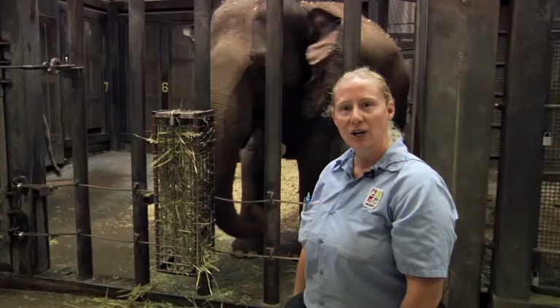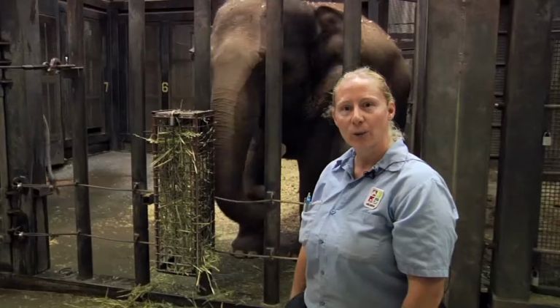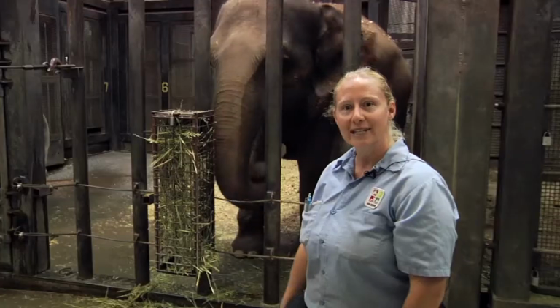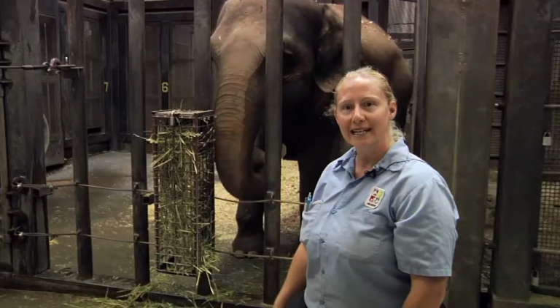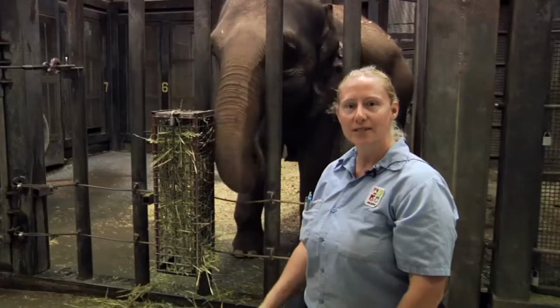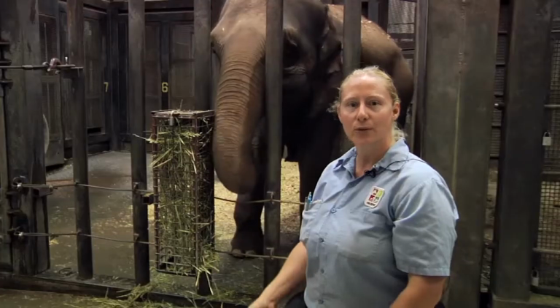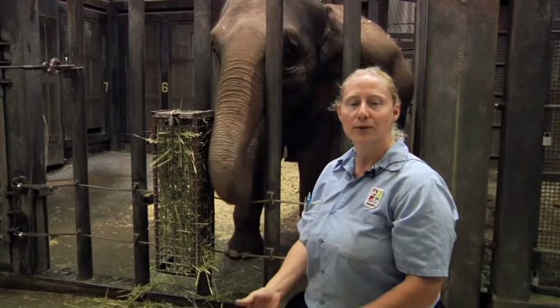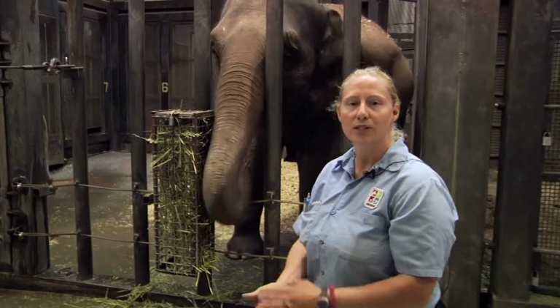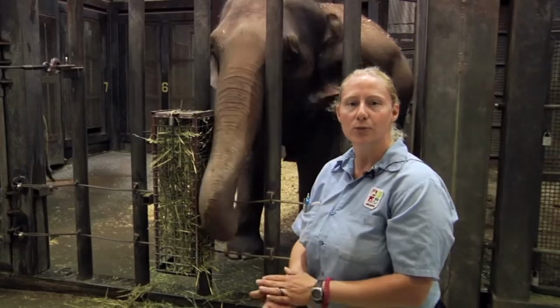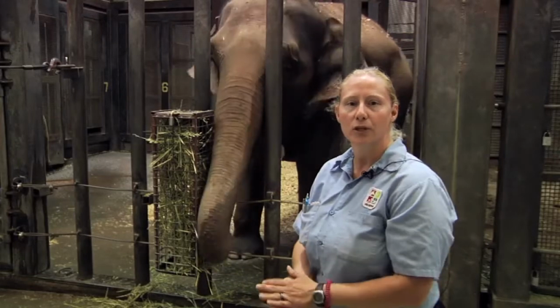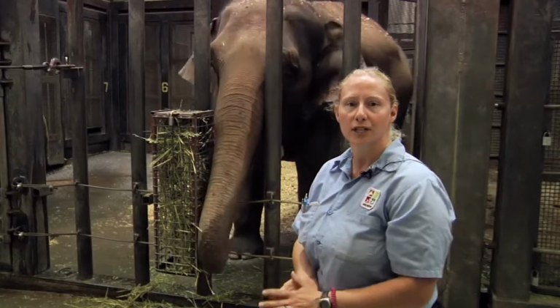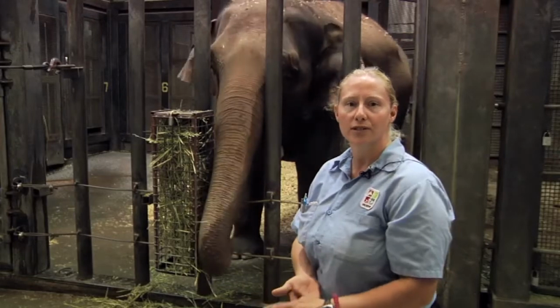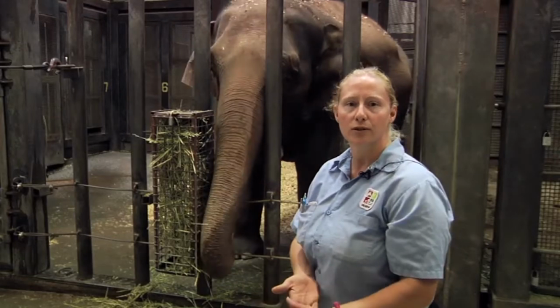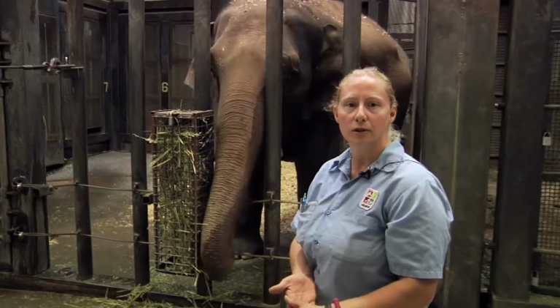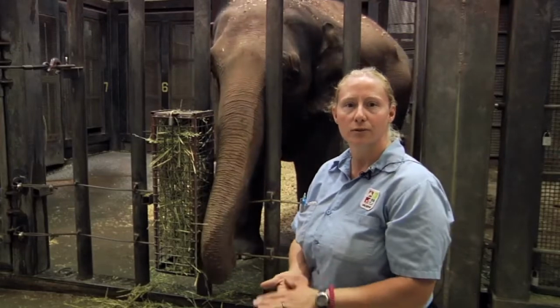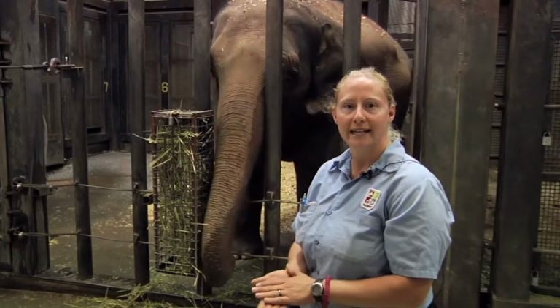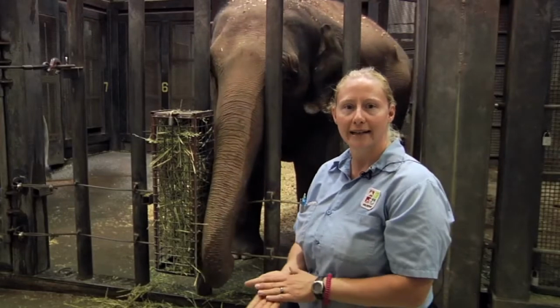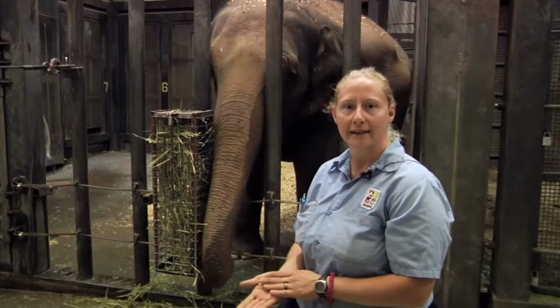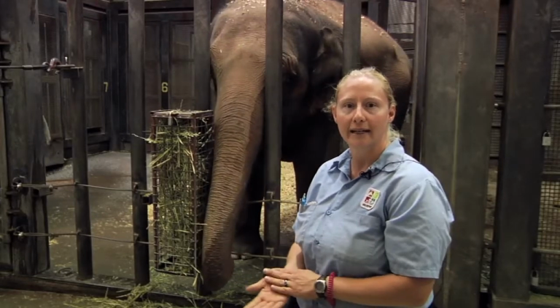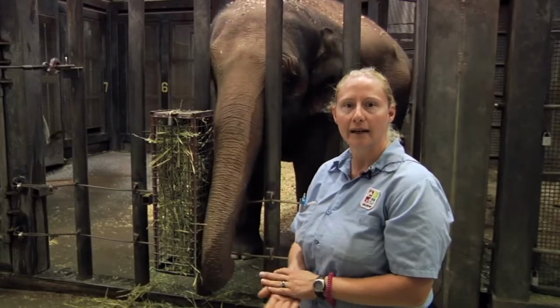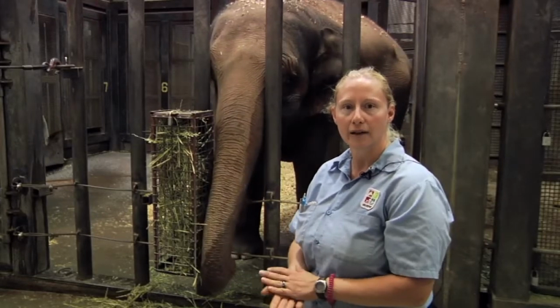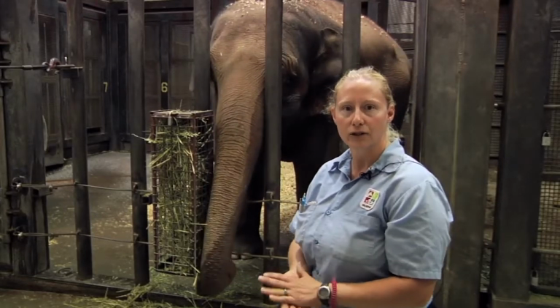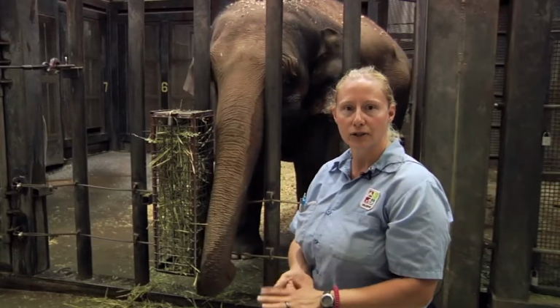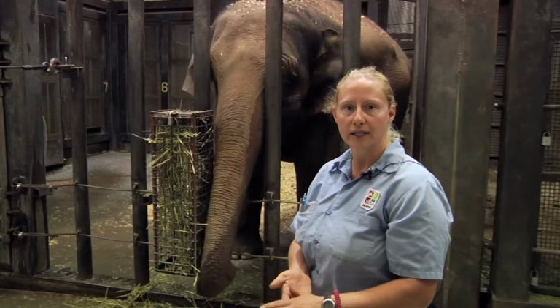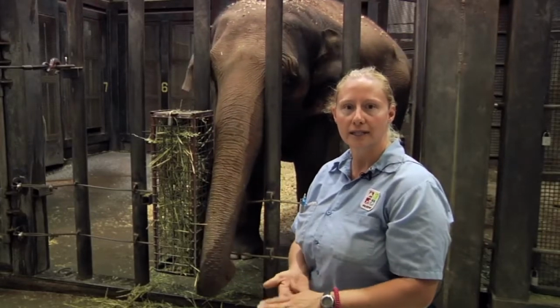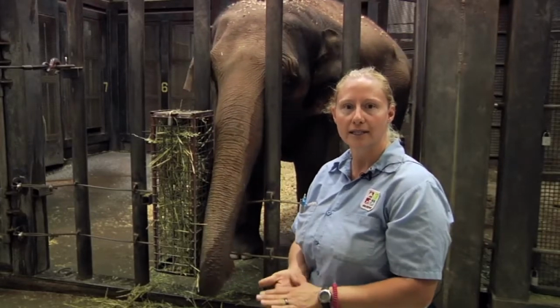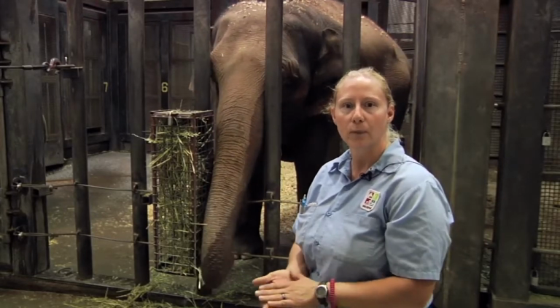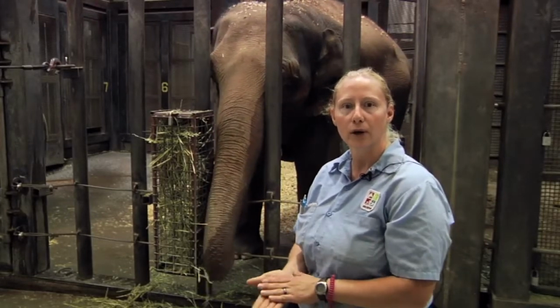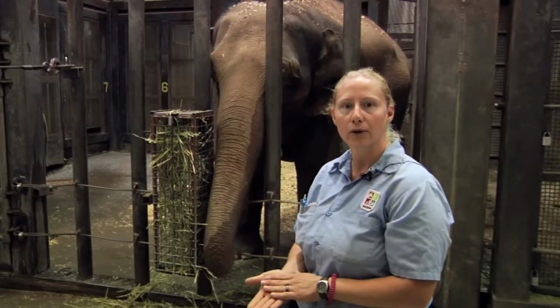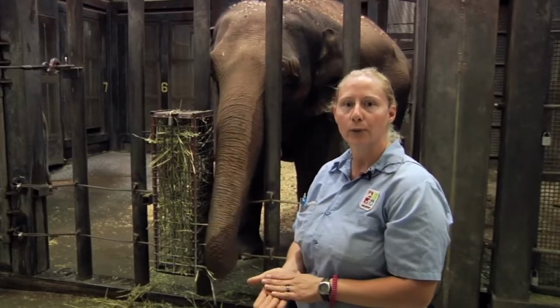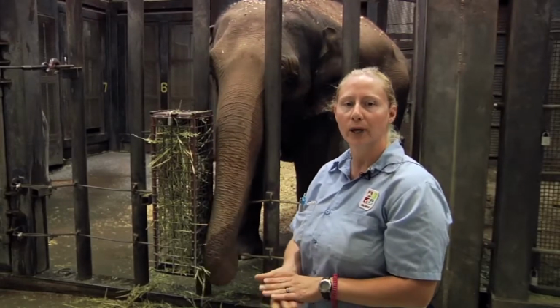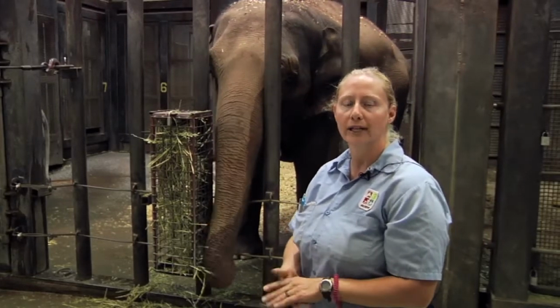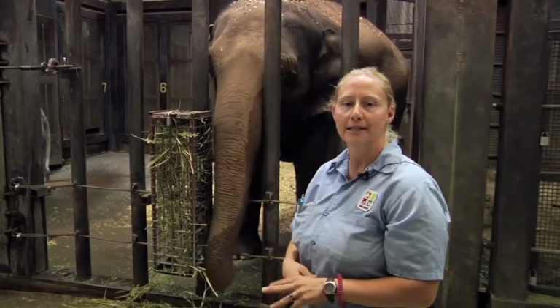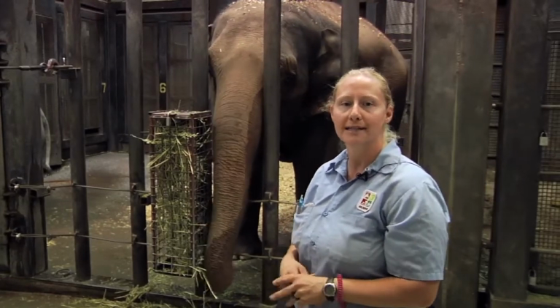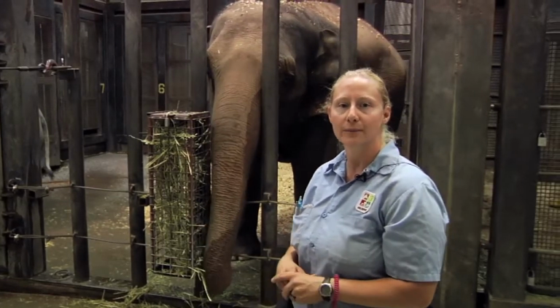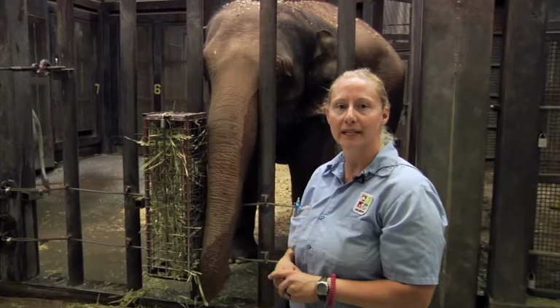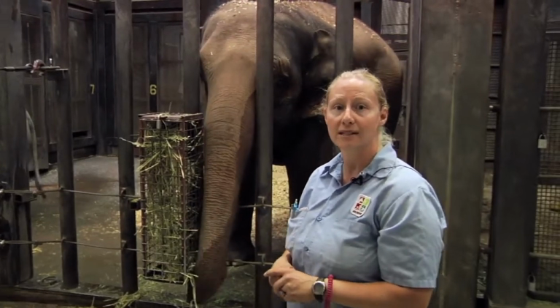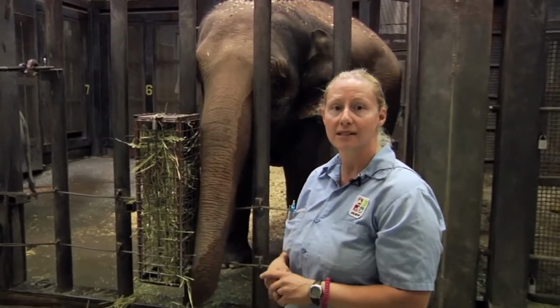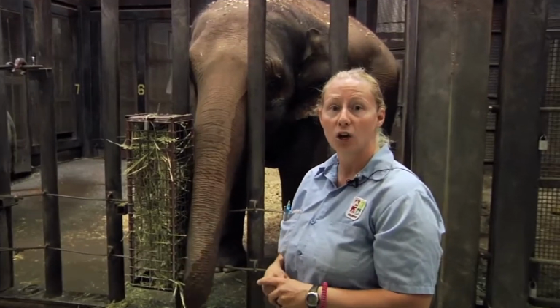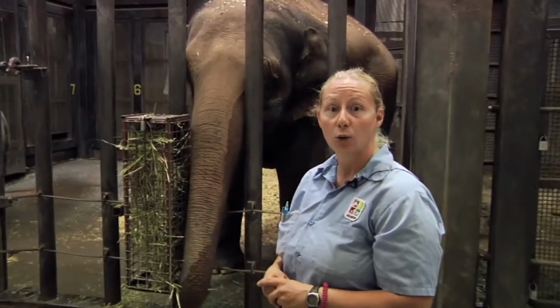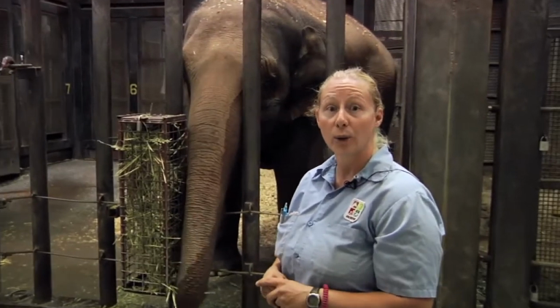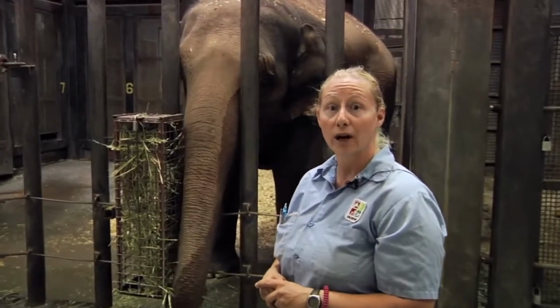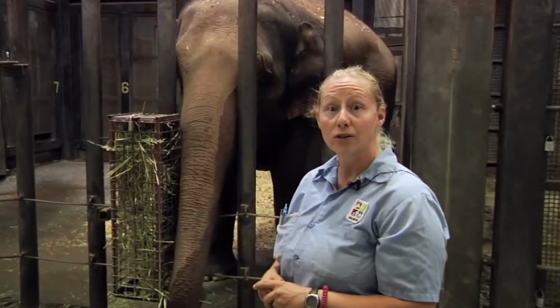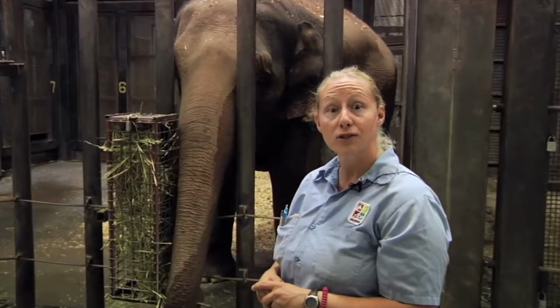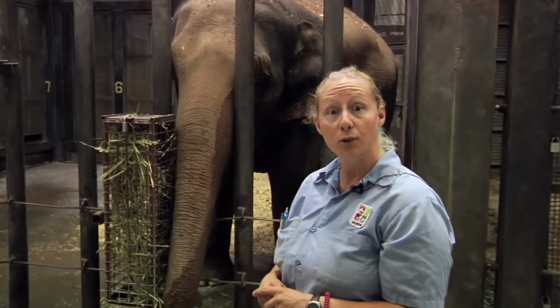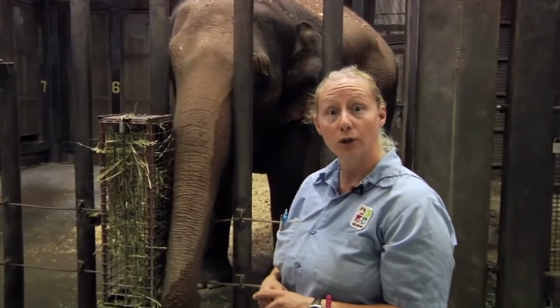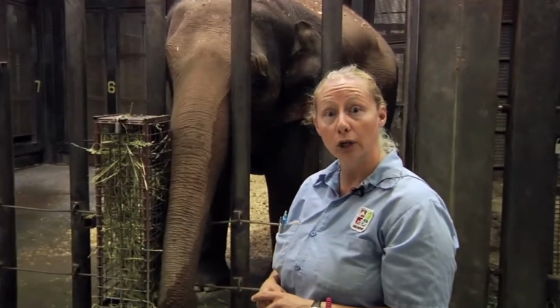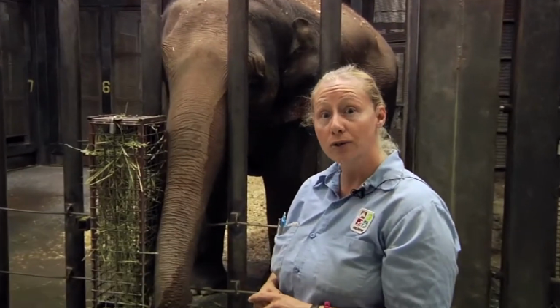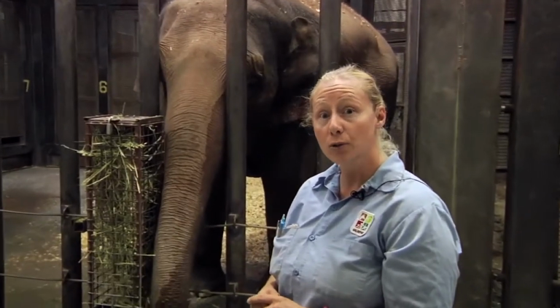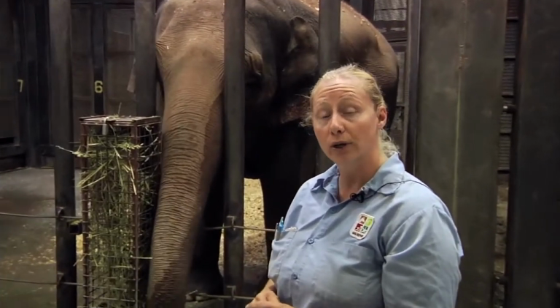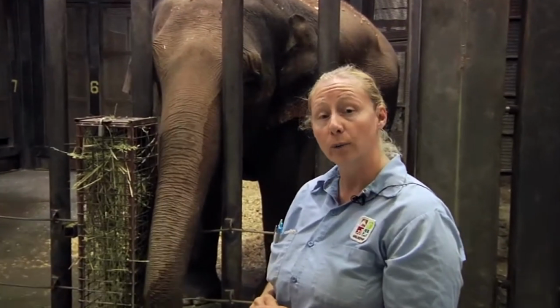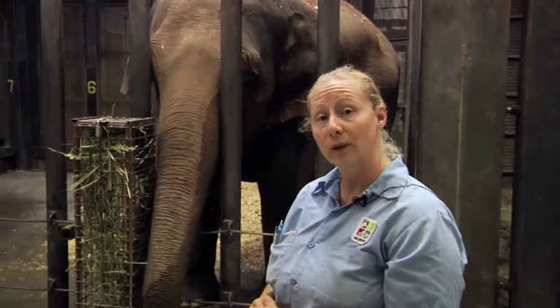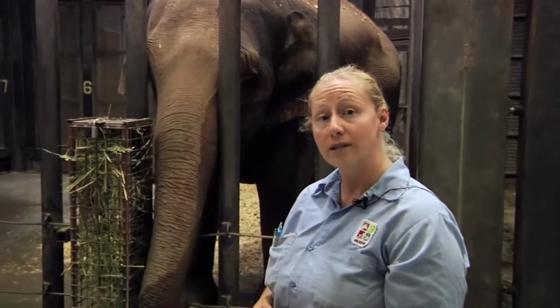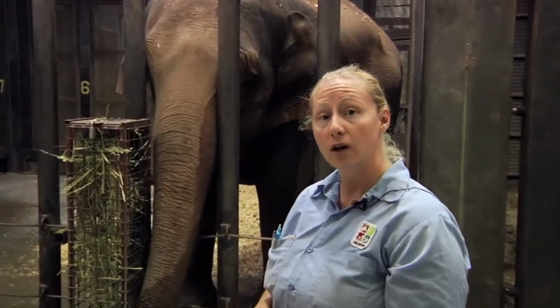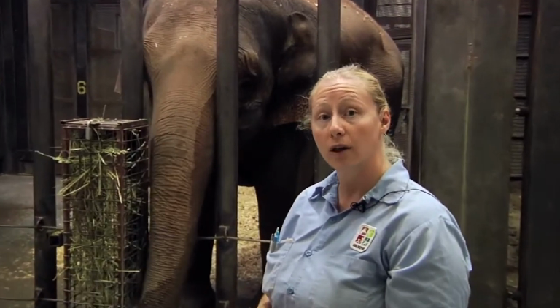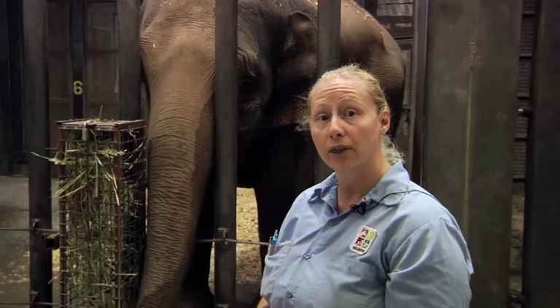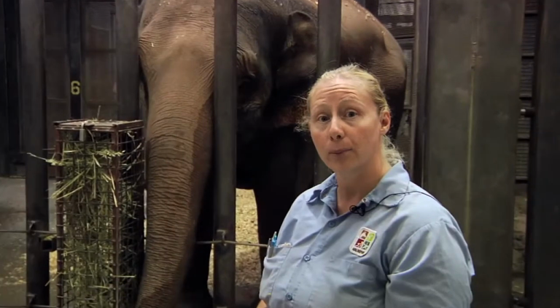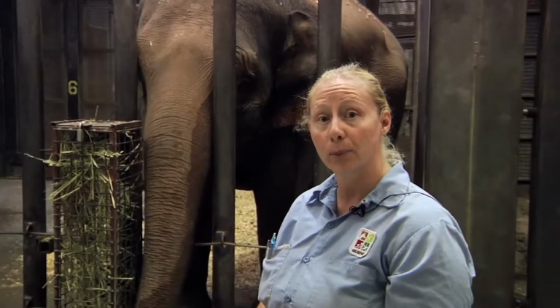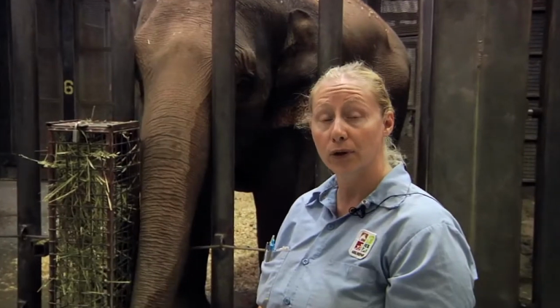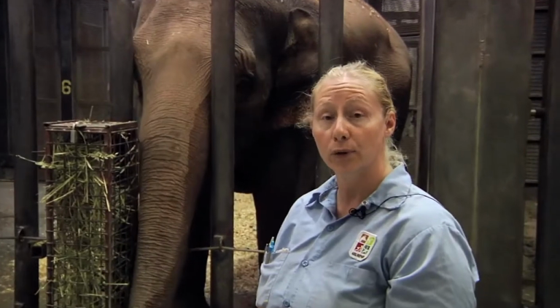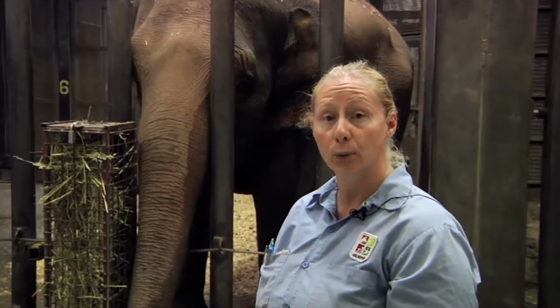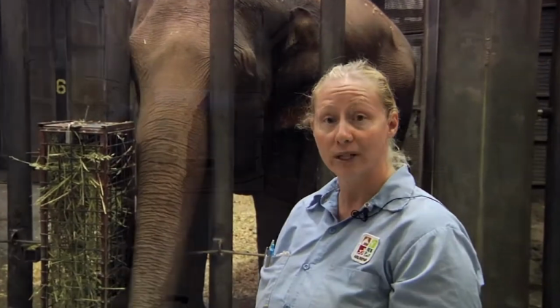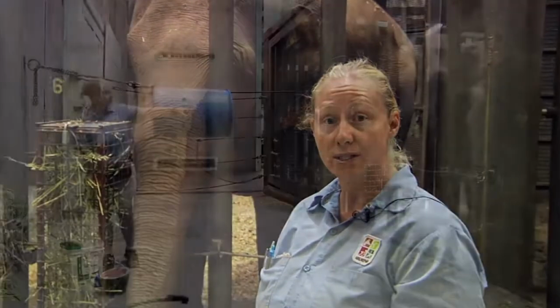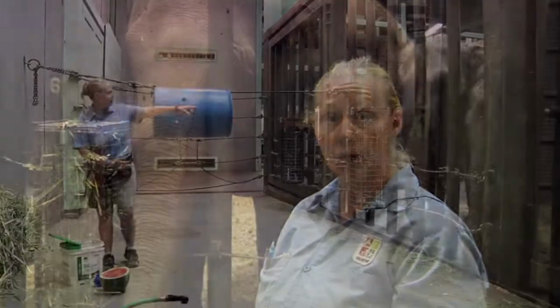We test Rosie's progesterone daily during this part of her pregnancy because we are so close. We're in what's called the birth window.